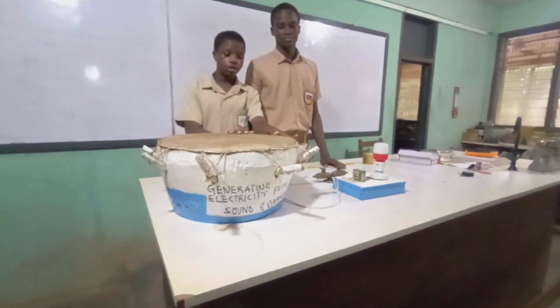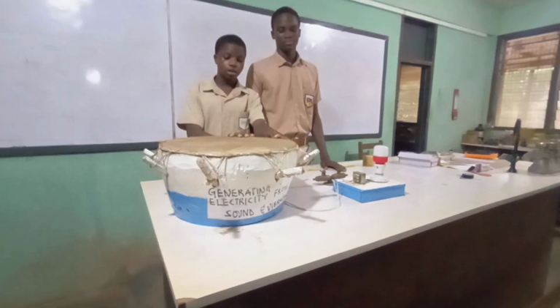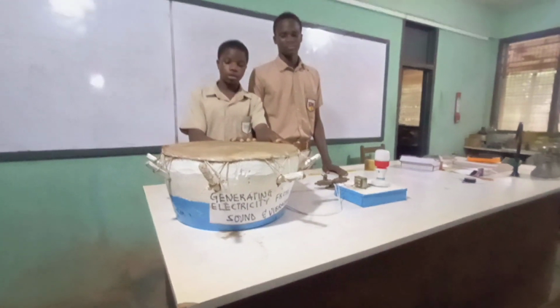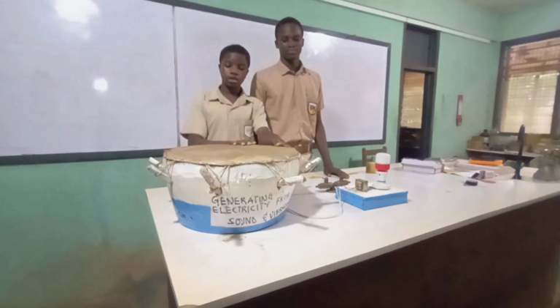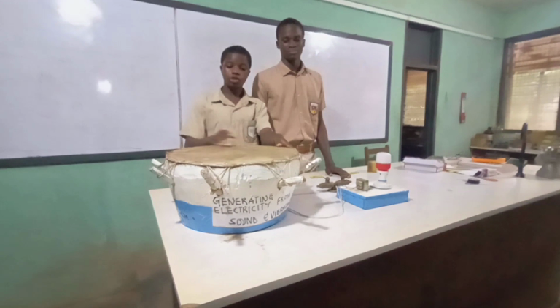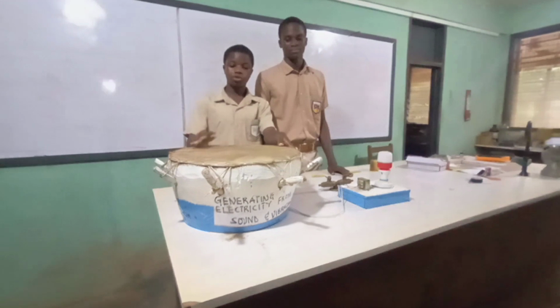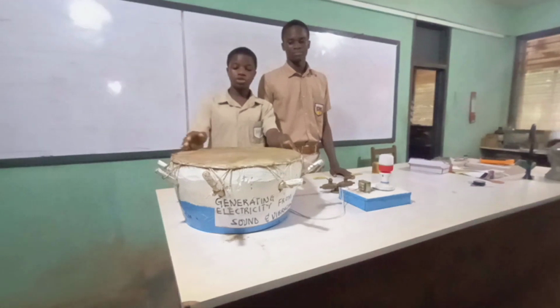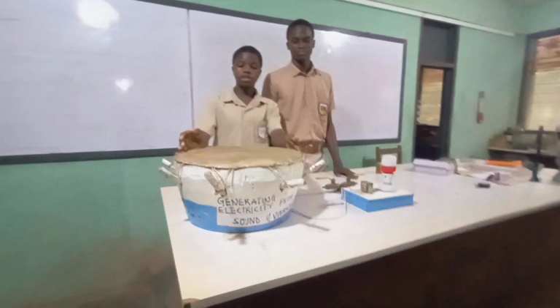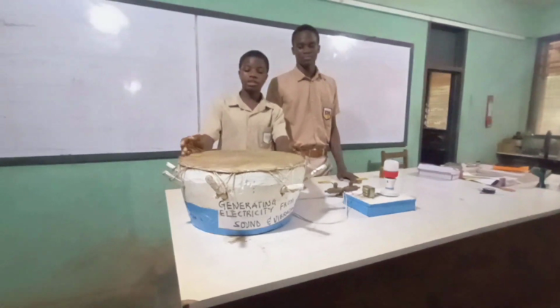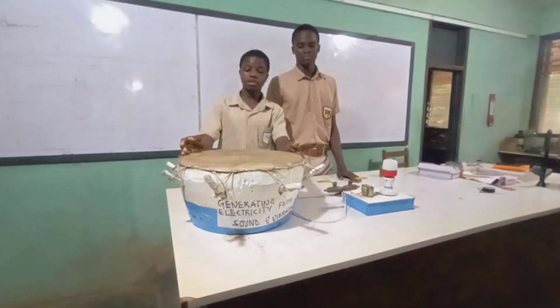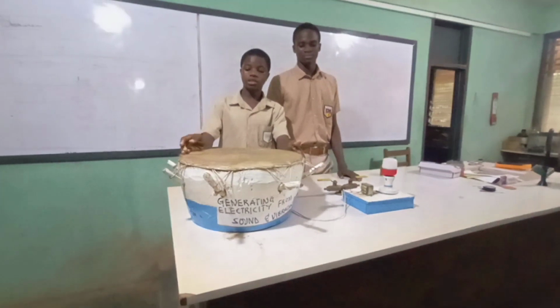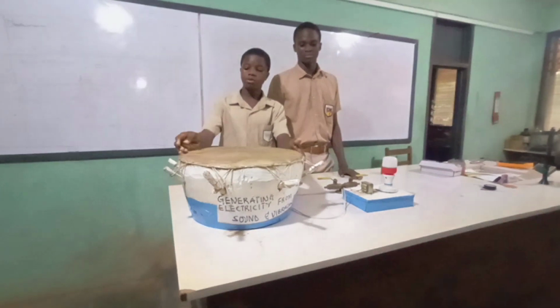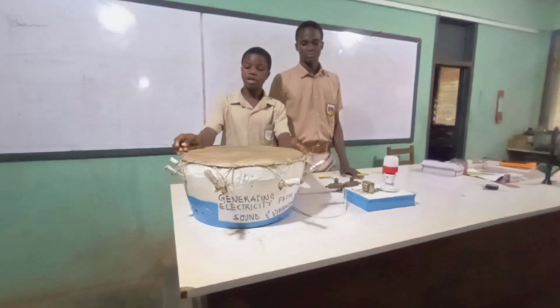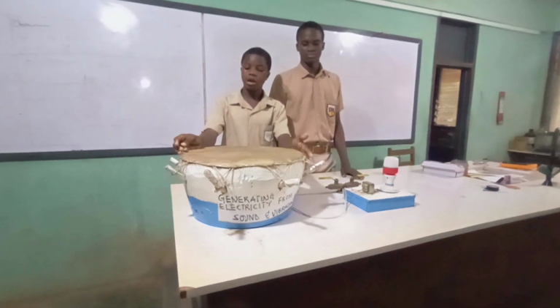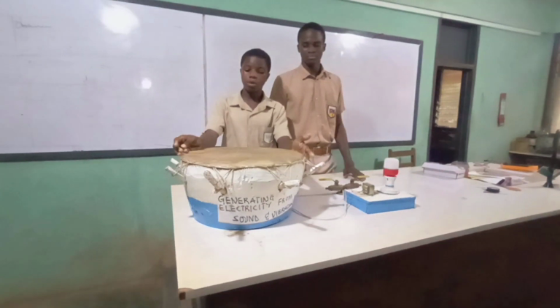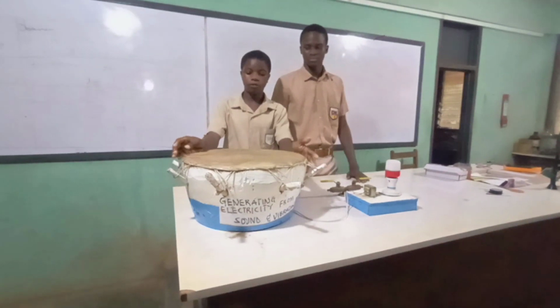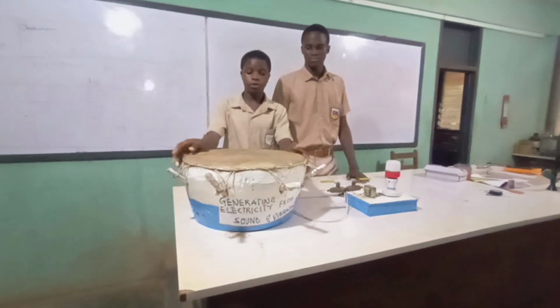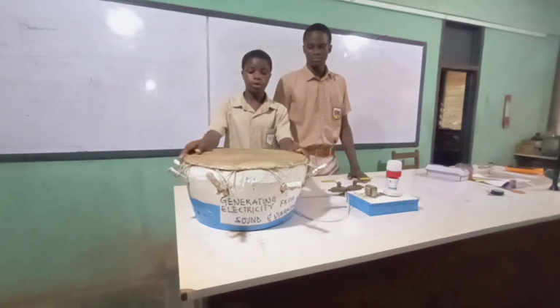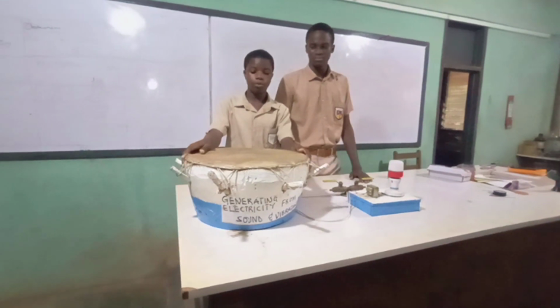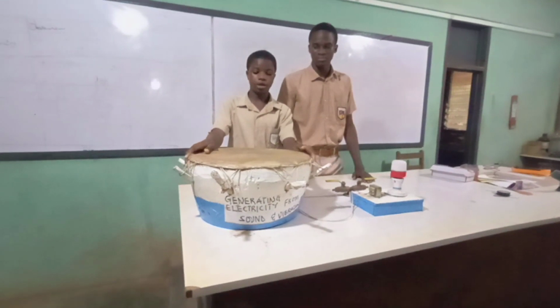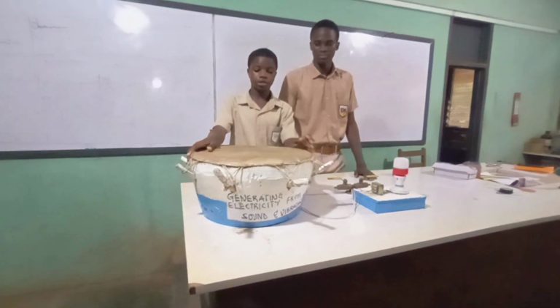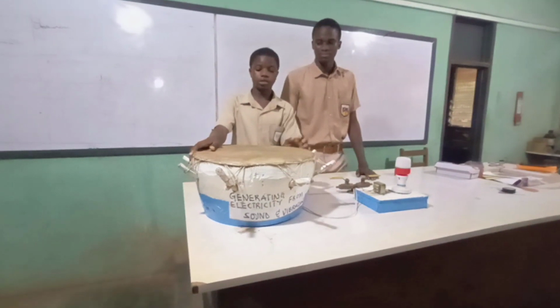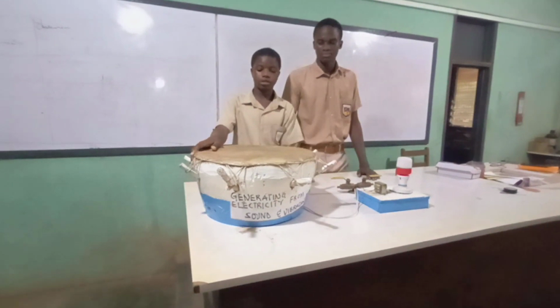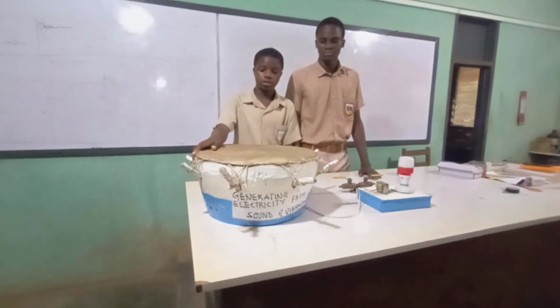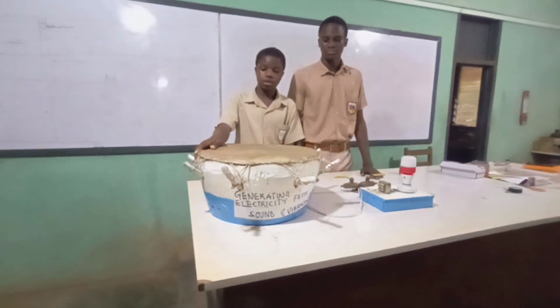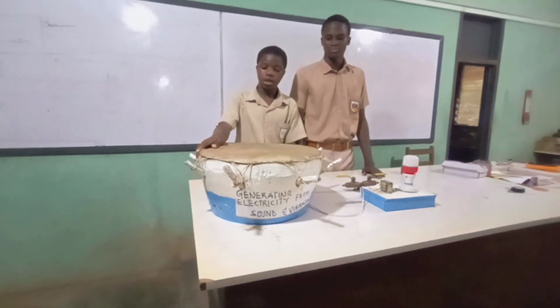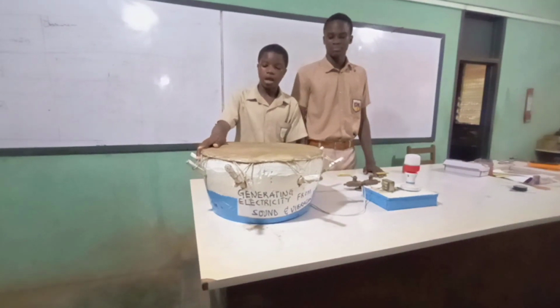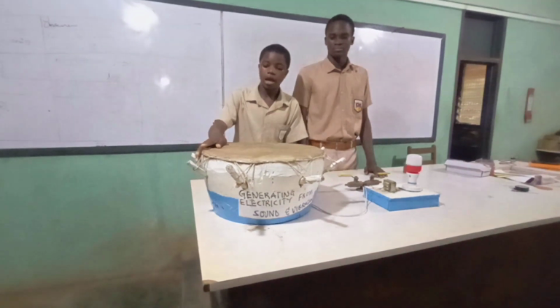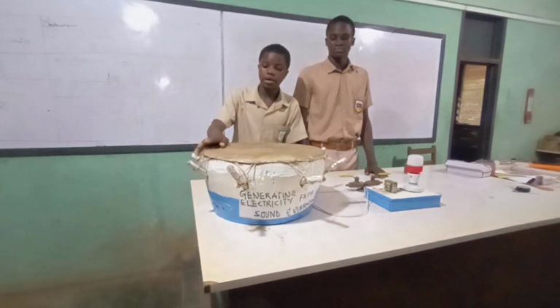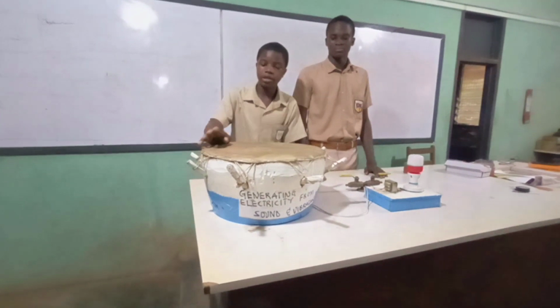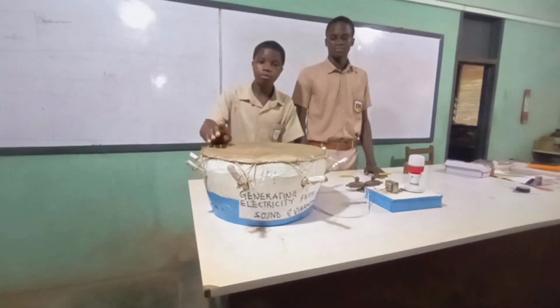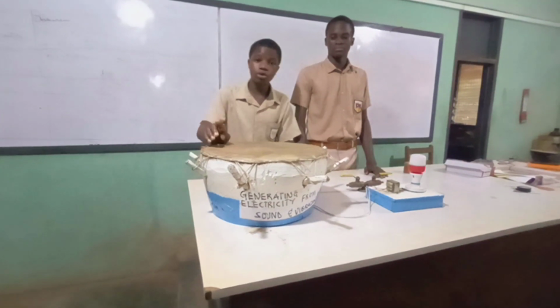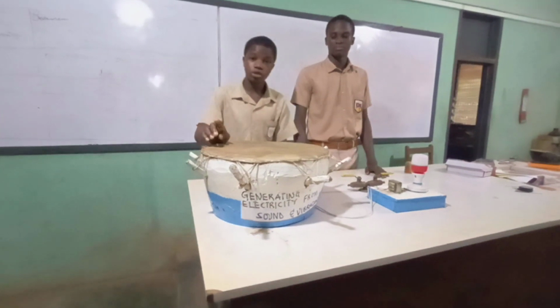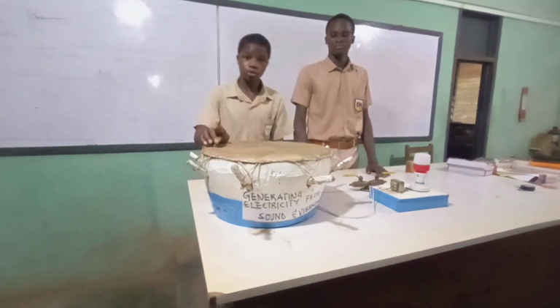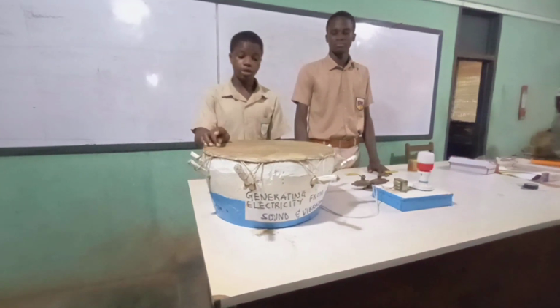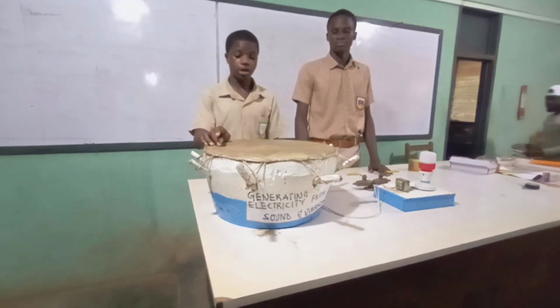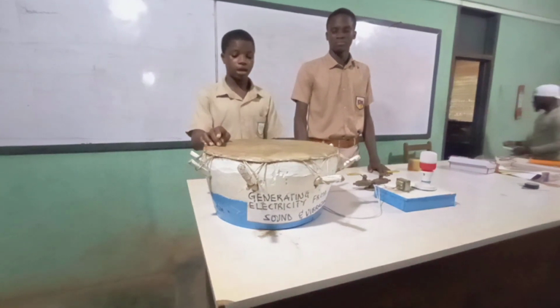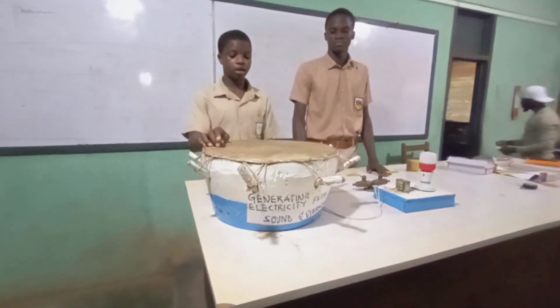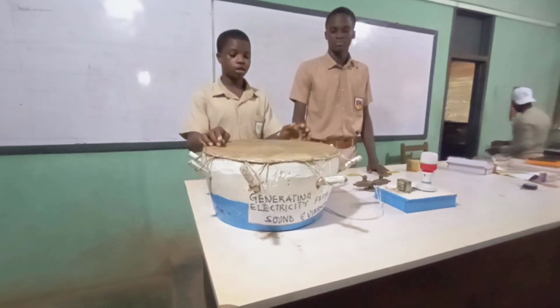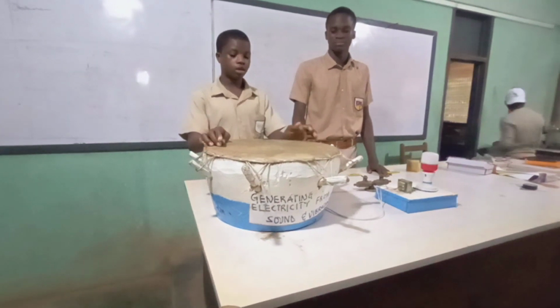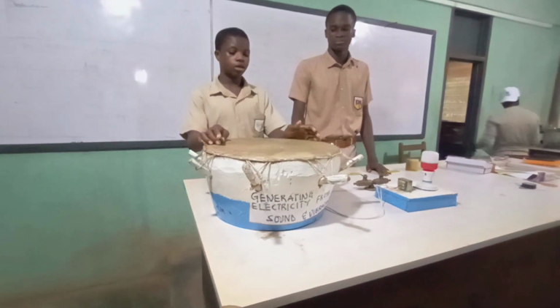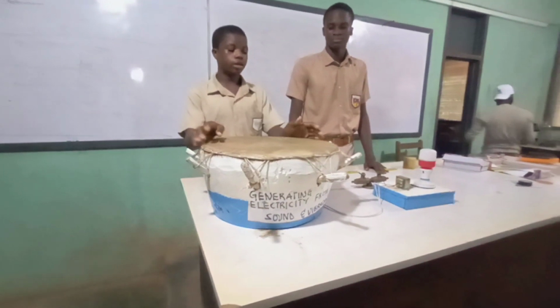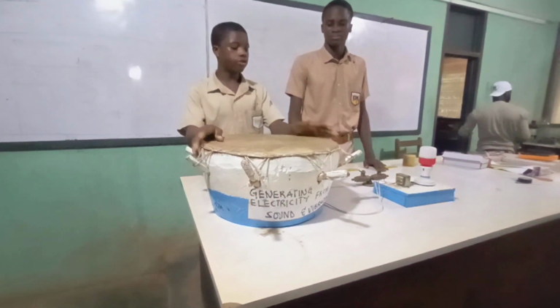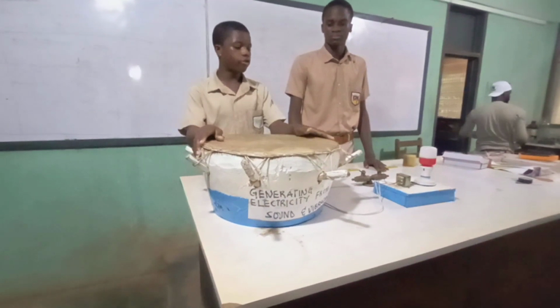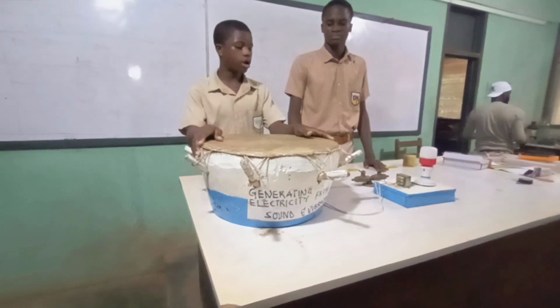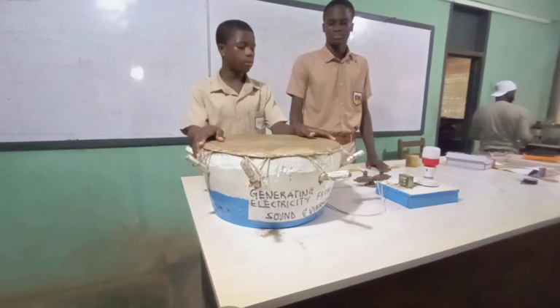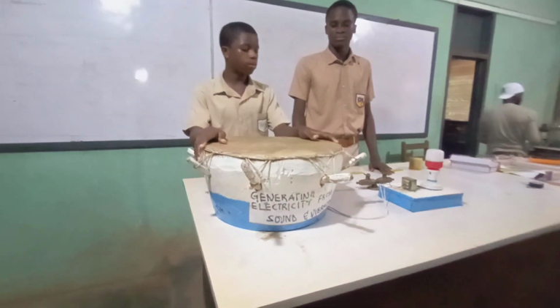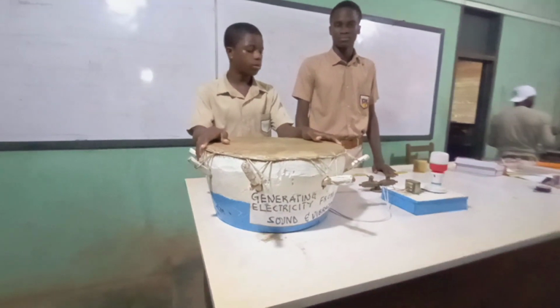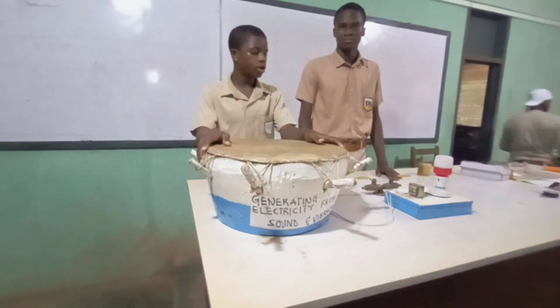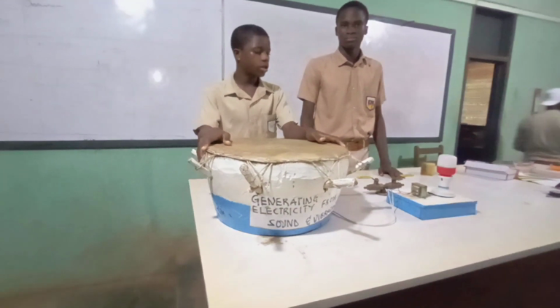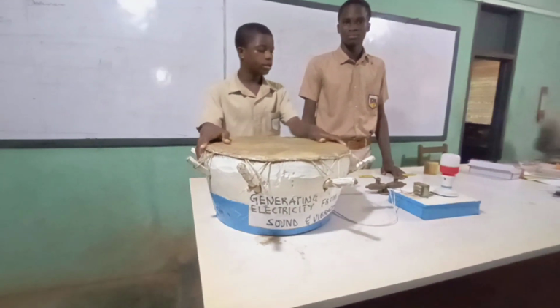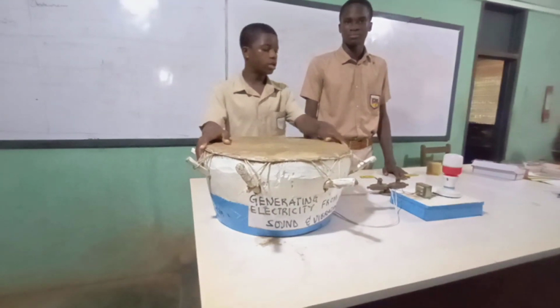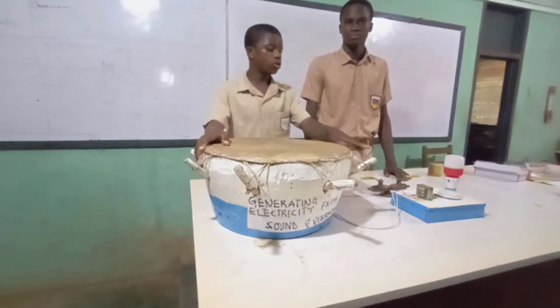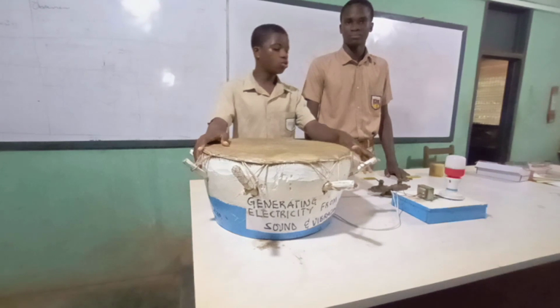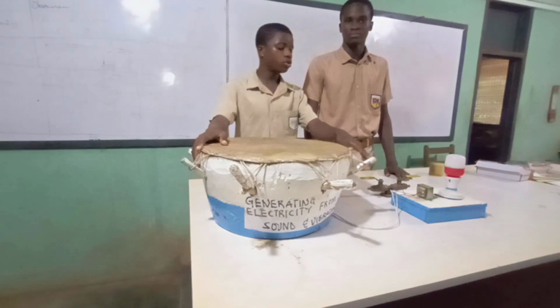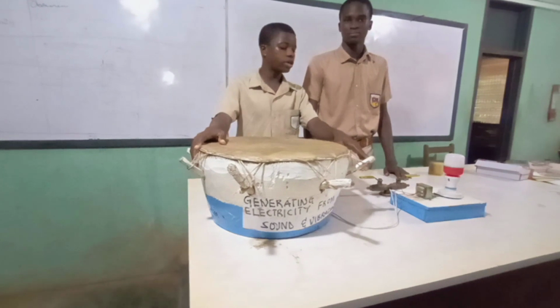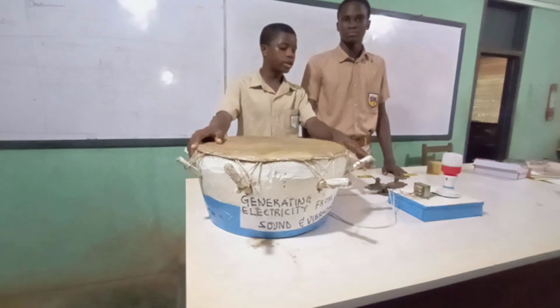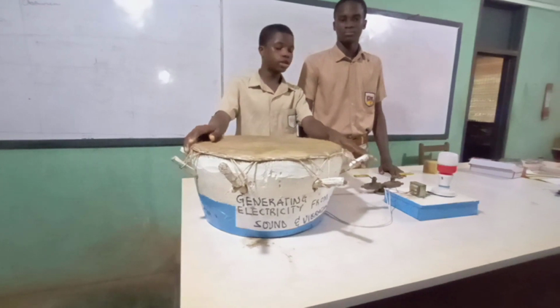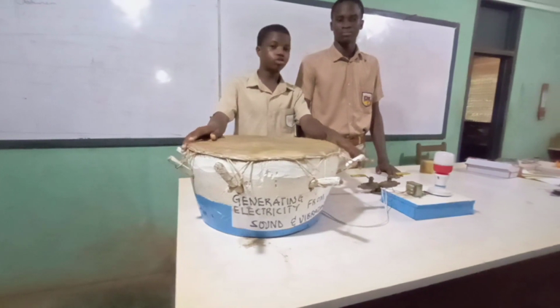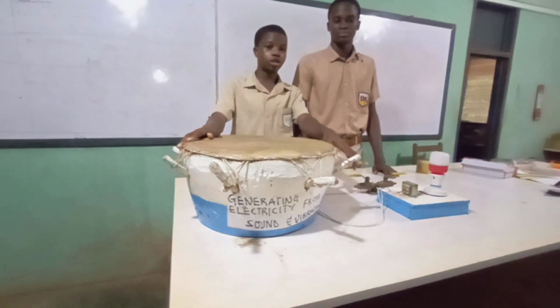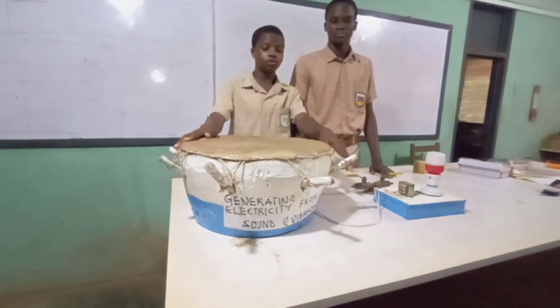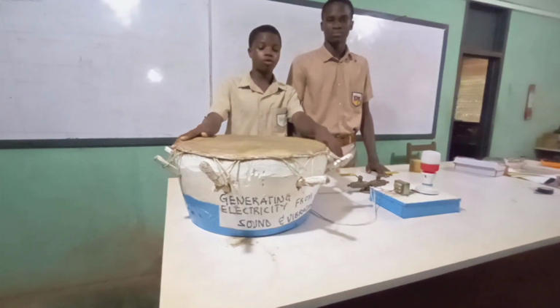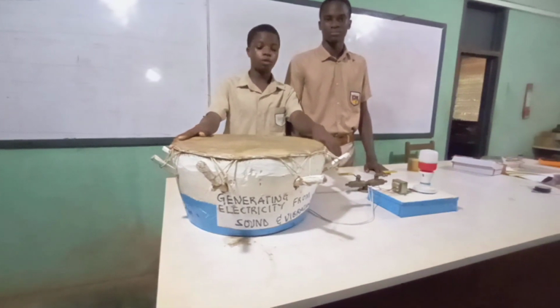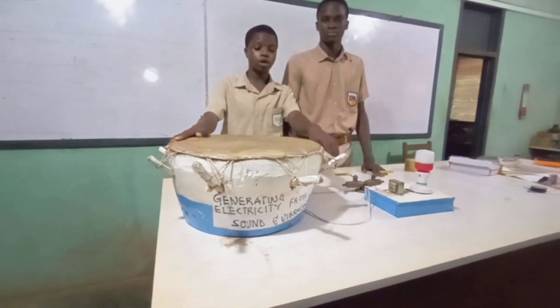This project is made up of three parts: an inbuilt speaker, the drum, the load, and the transformer.